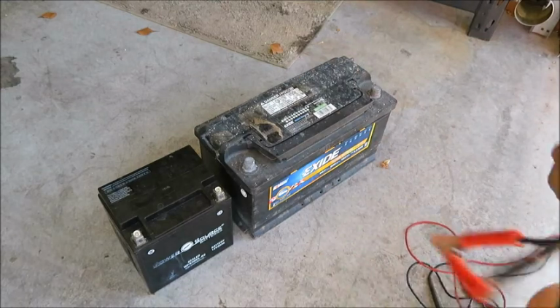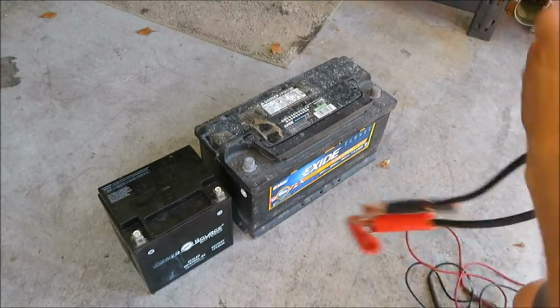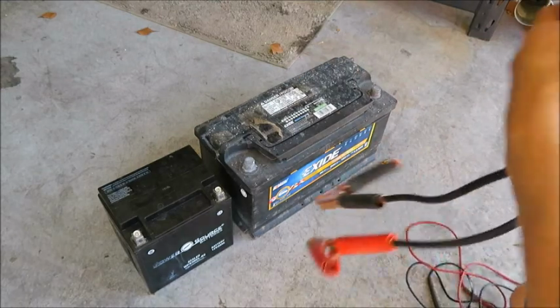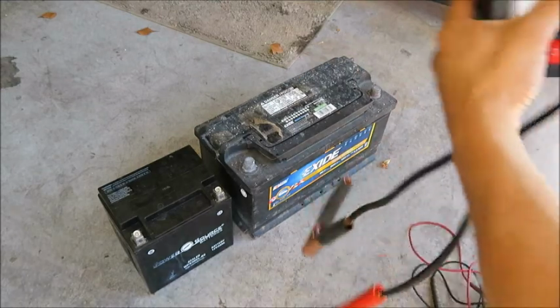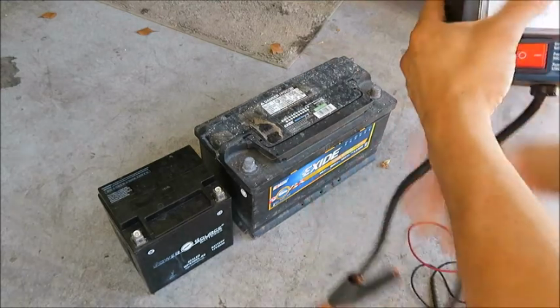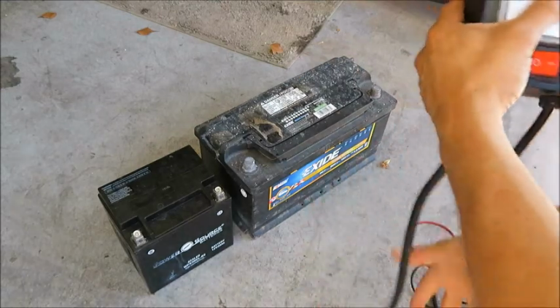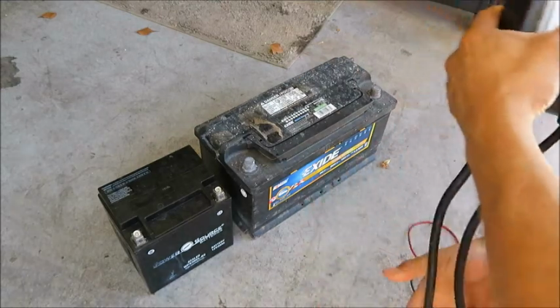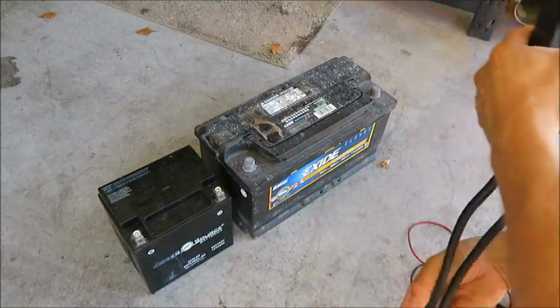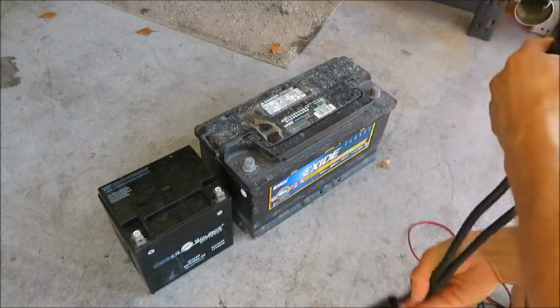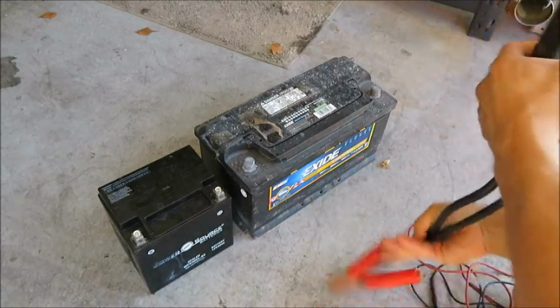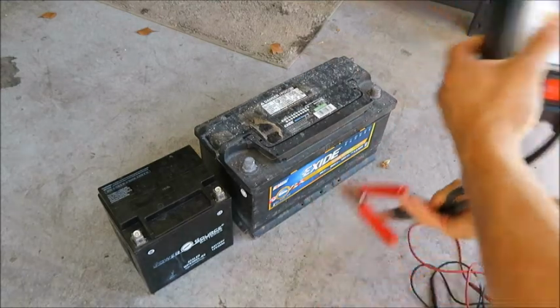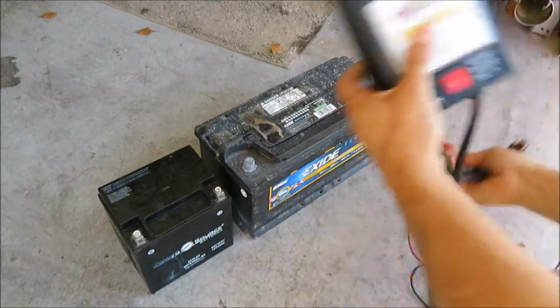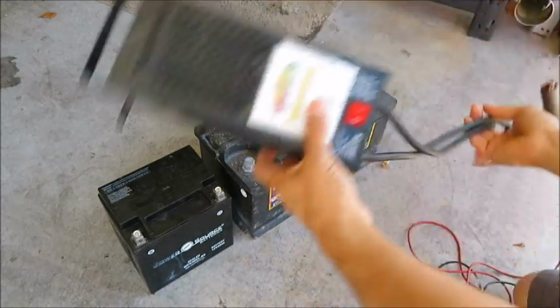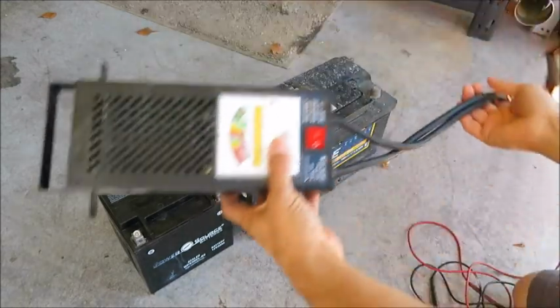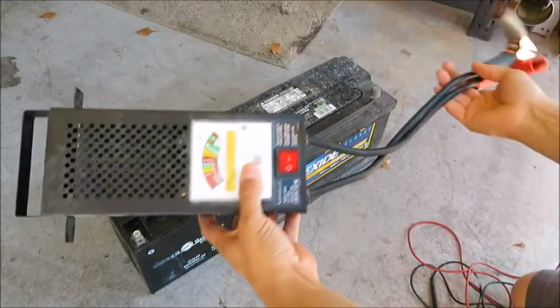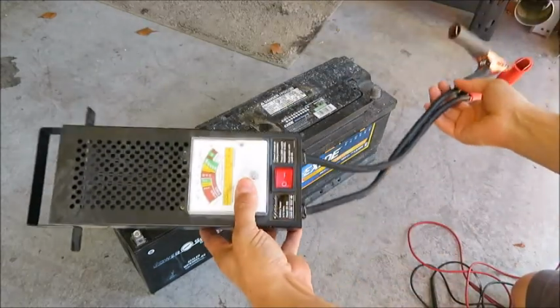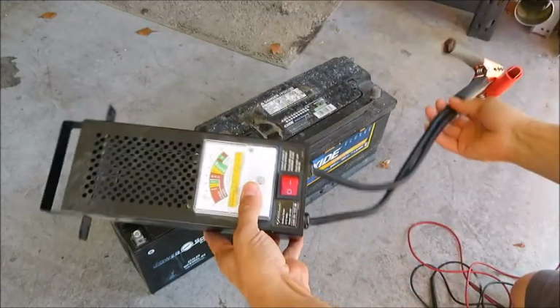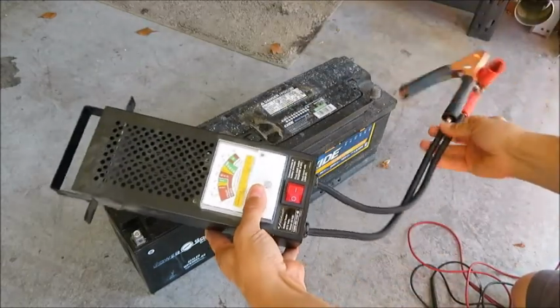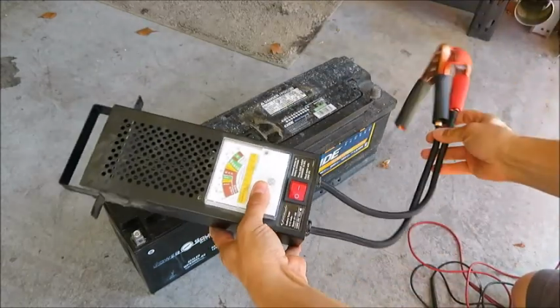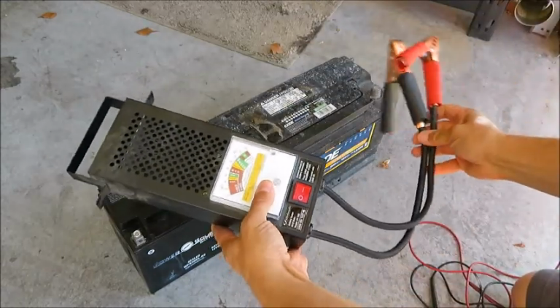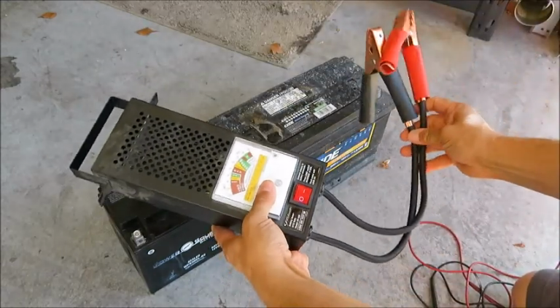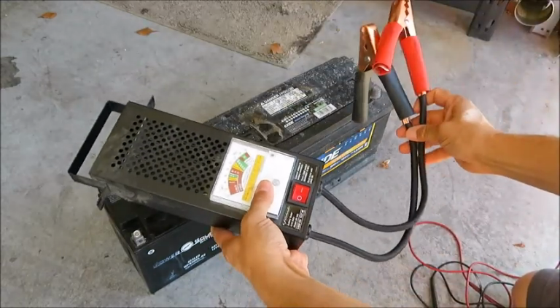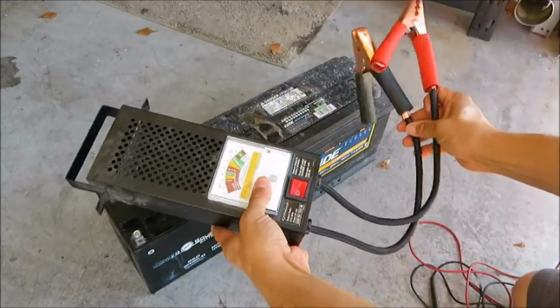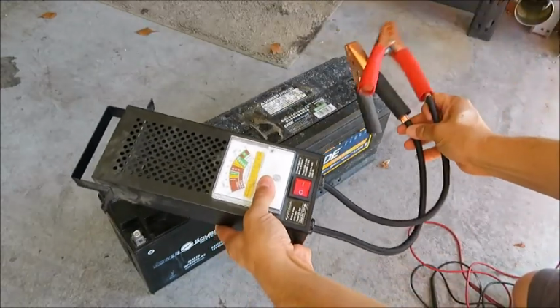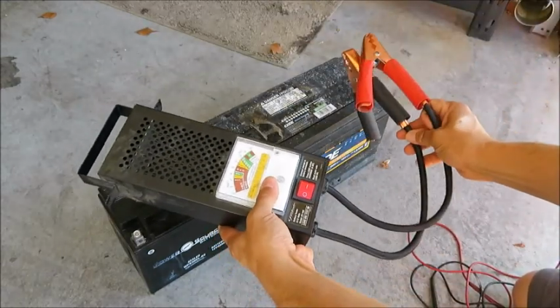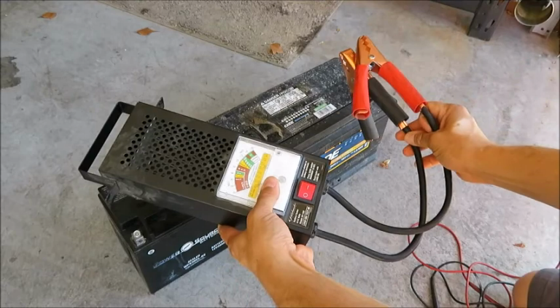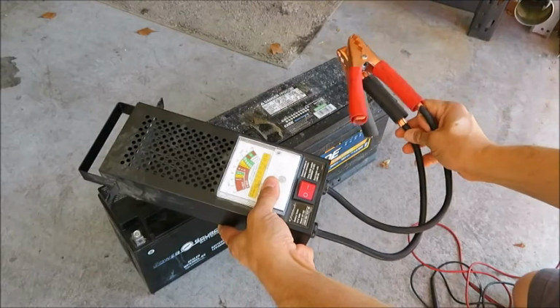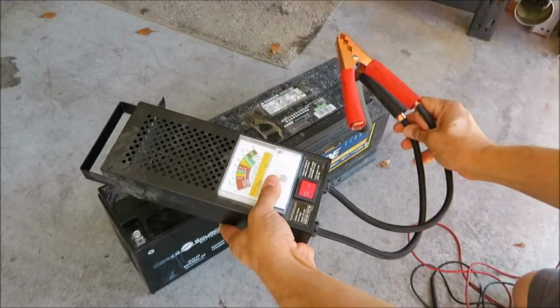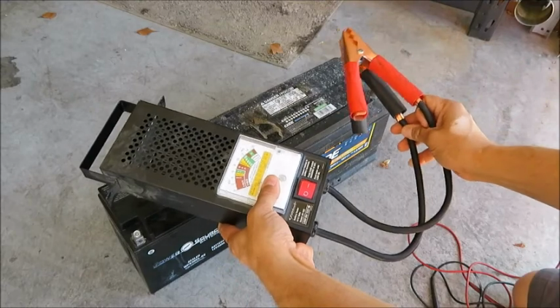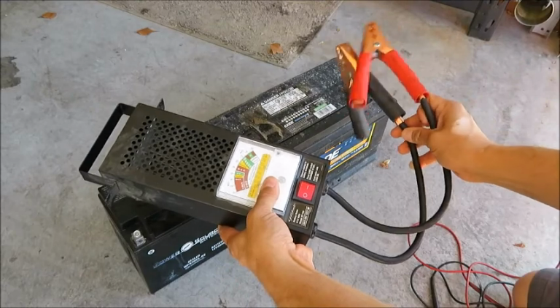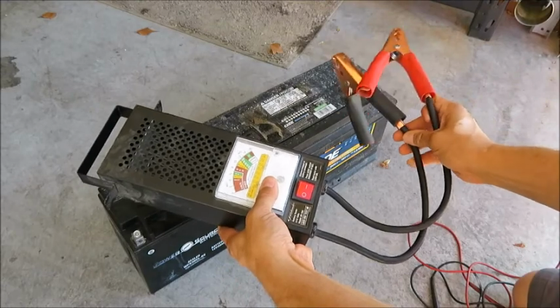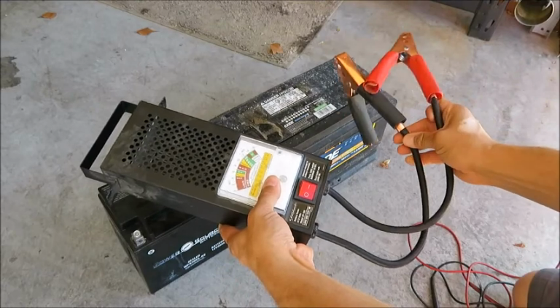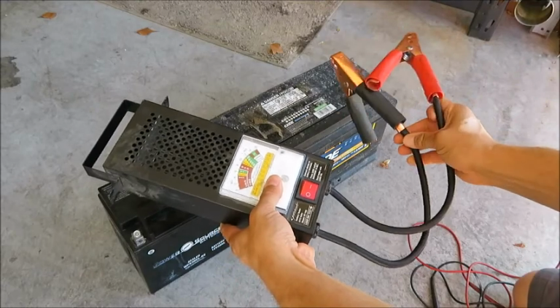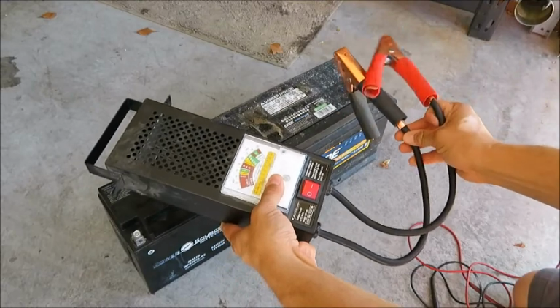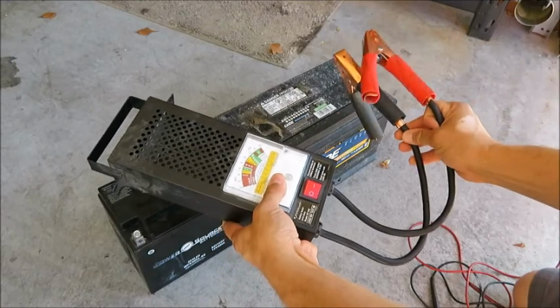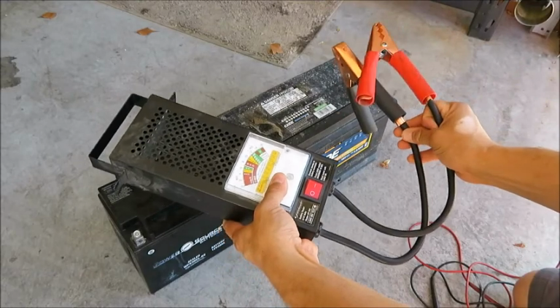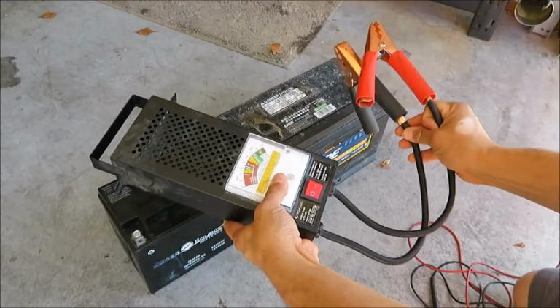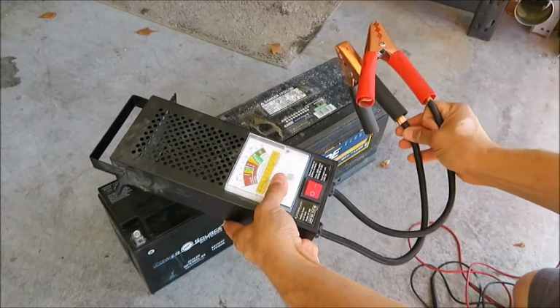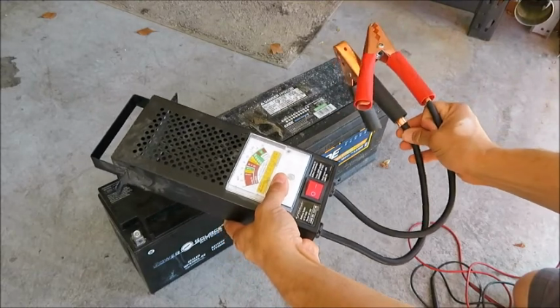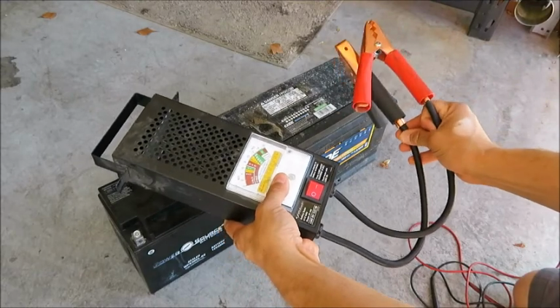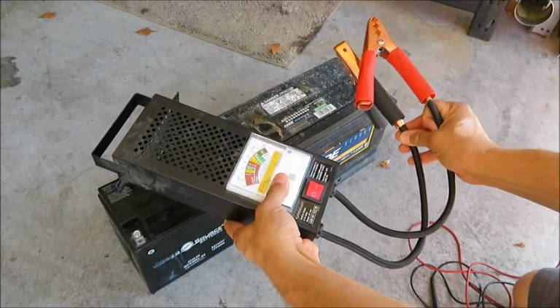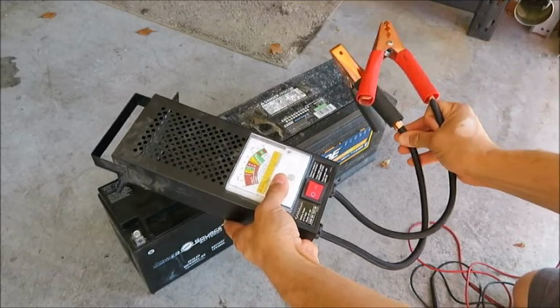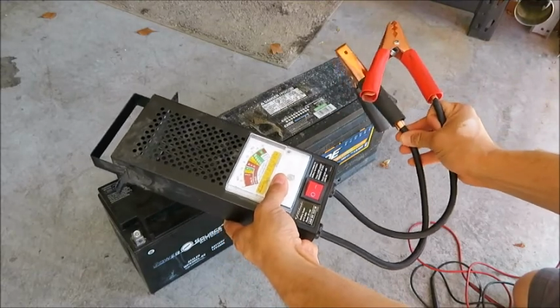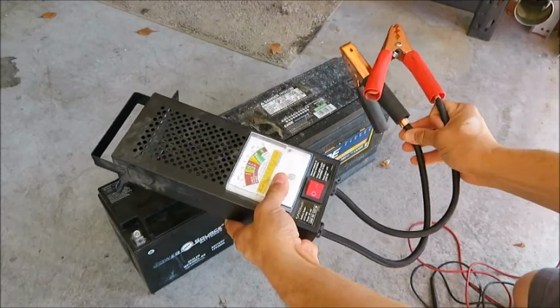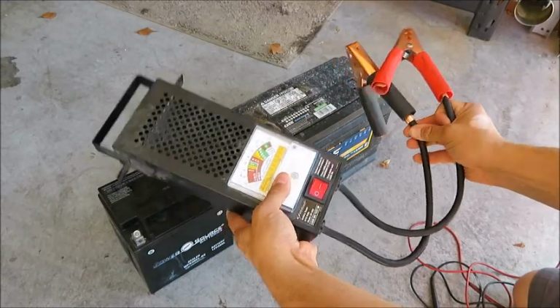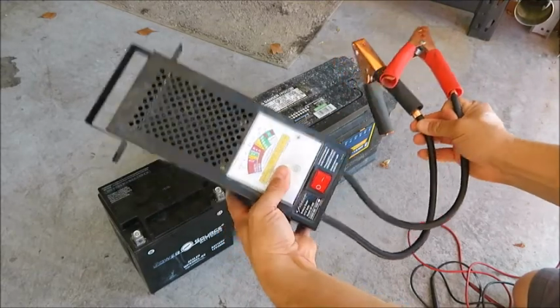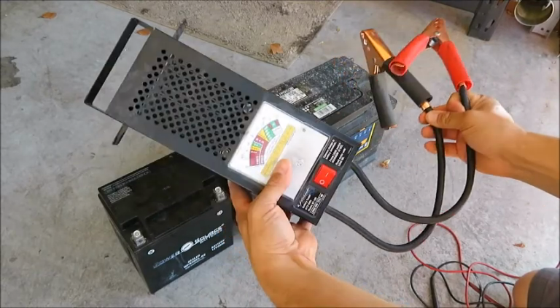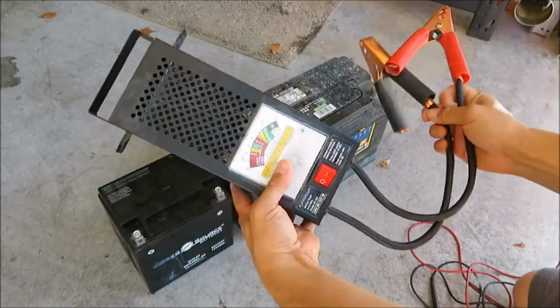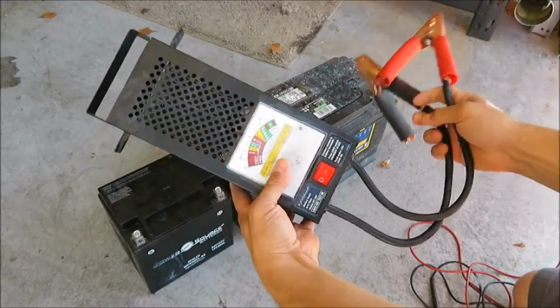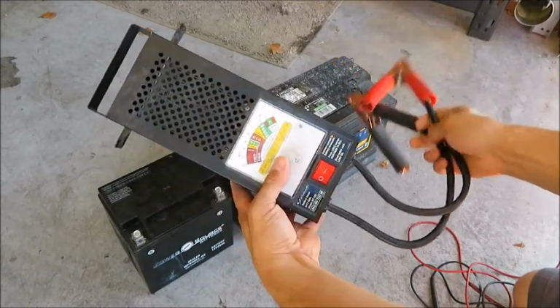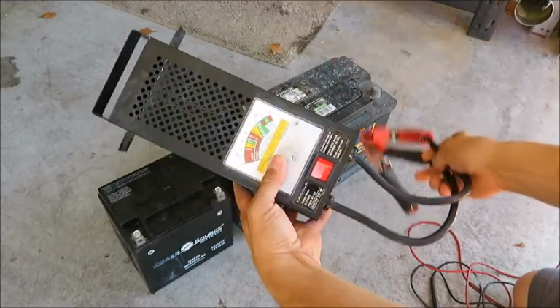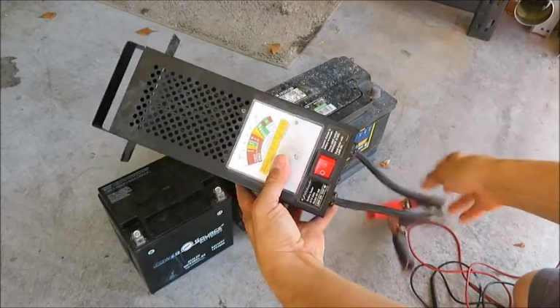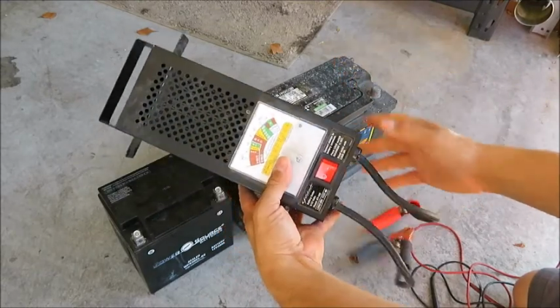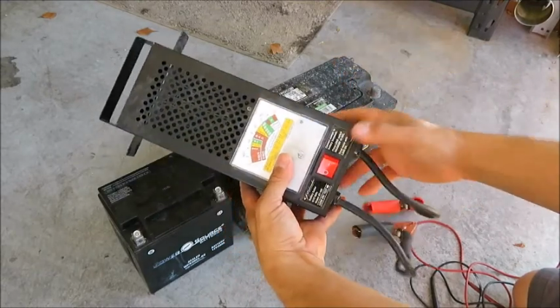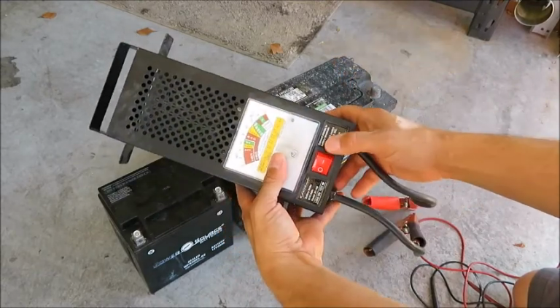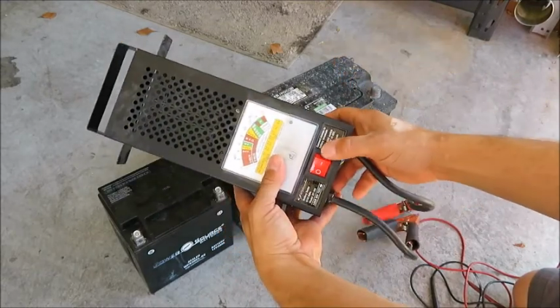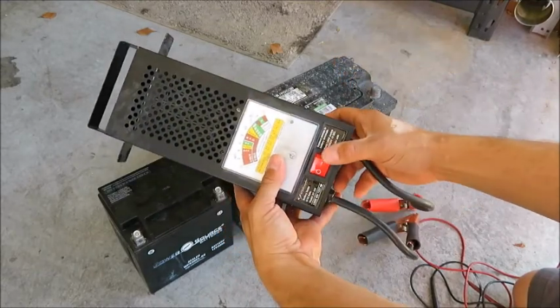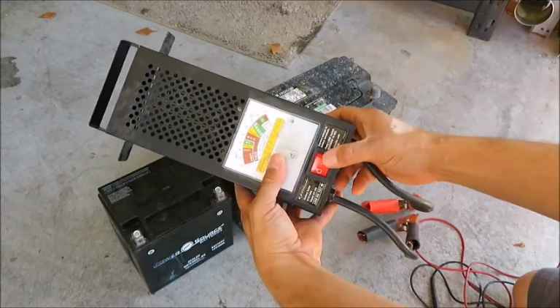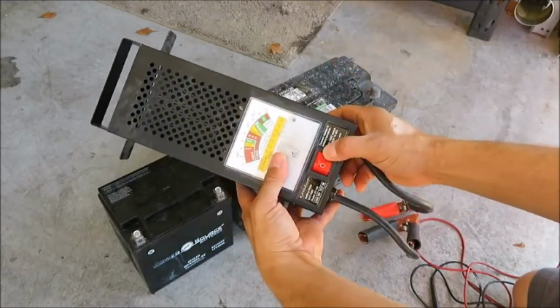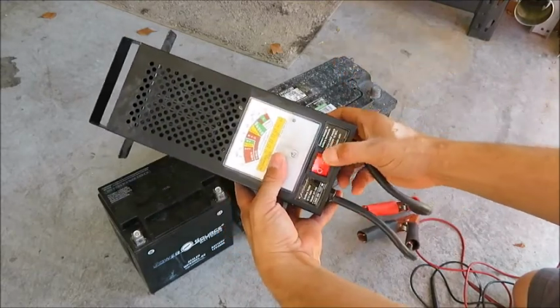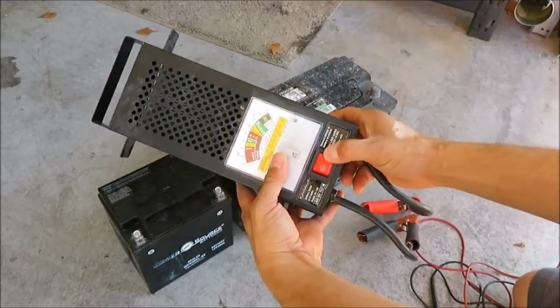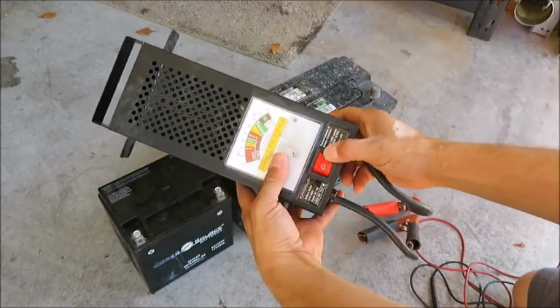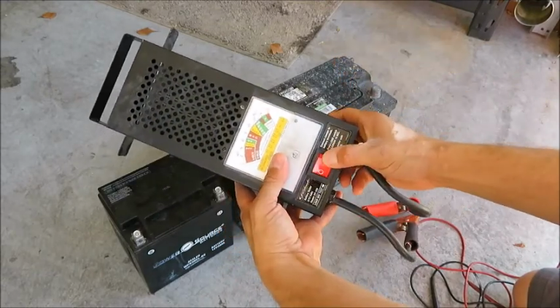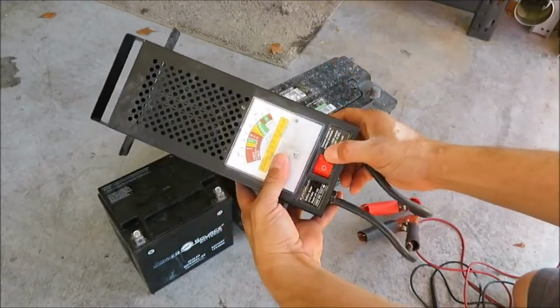So the load tester looks like this. It just has a couple of clamps on one side and you have just one switch here.